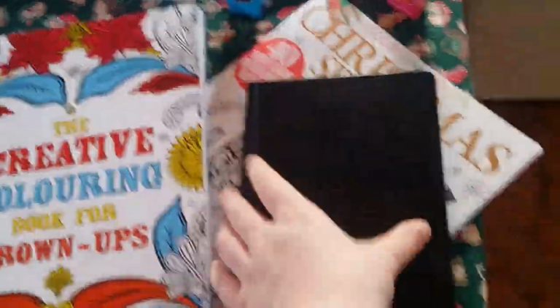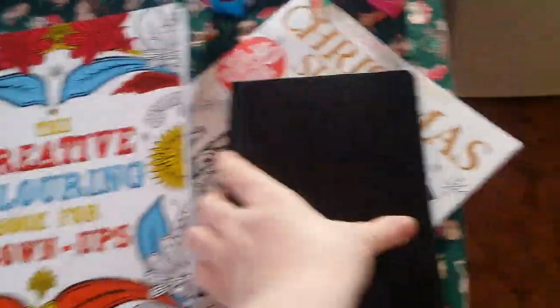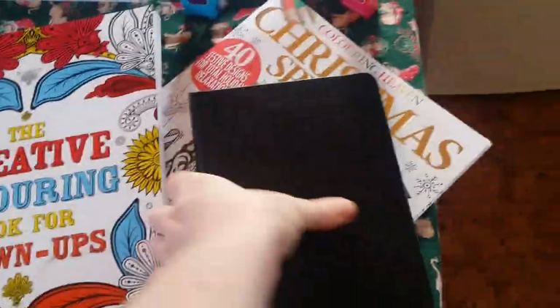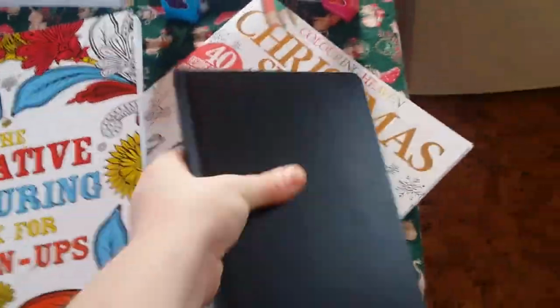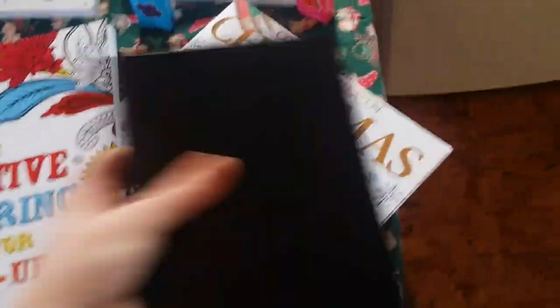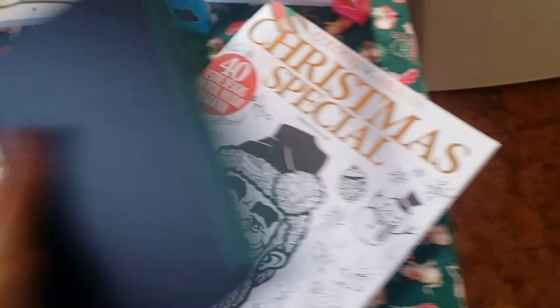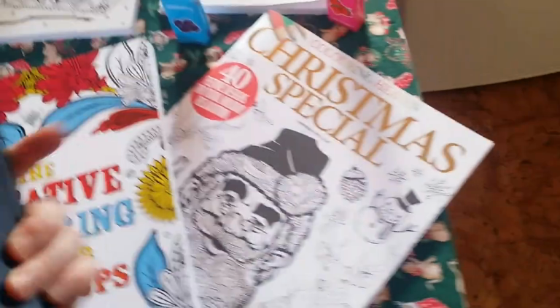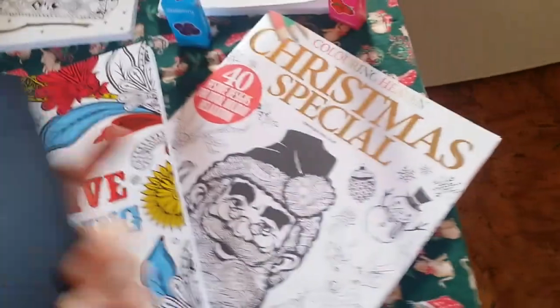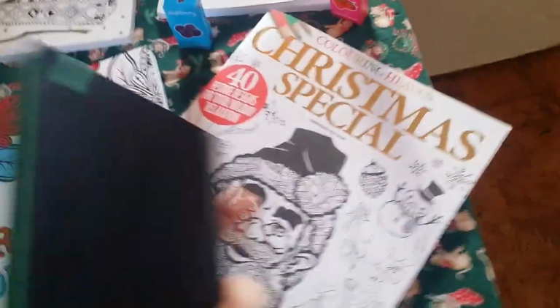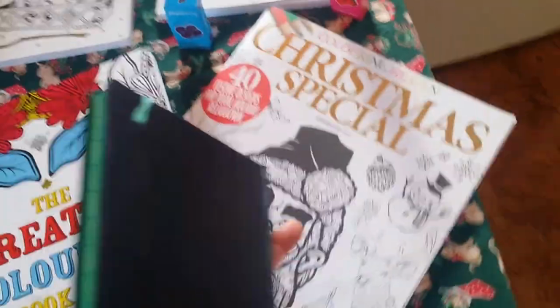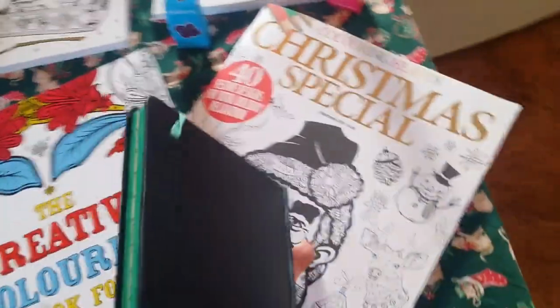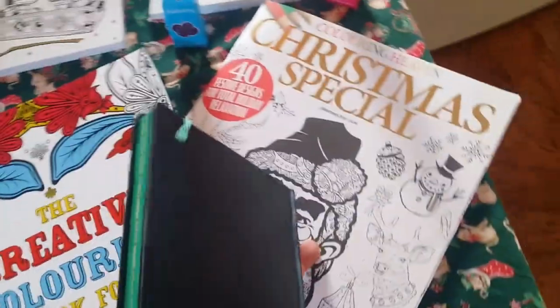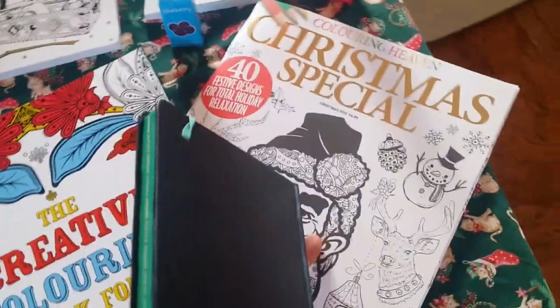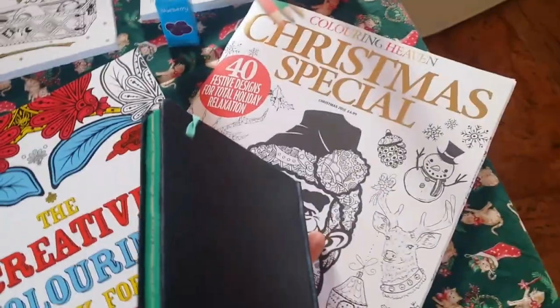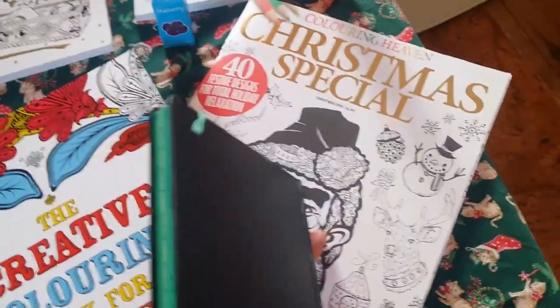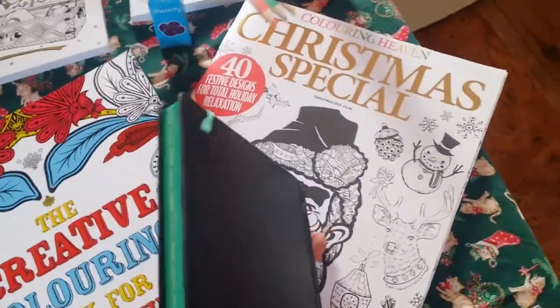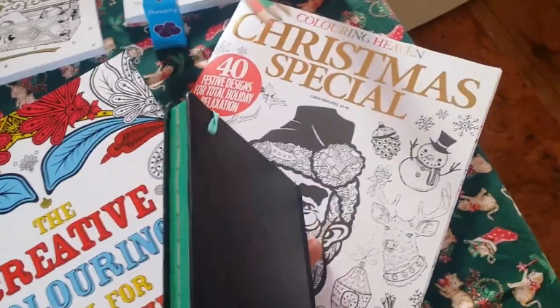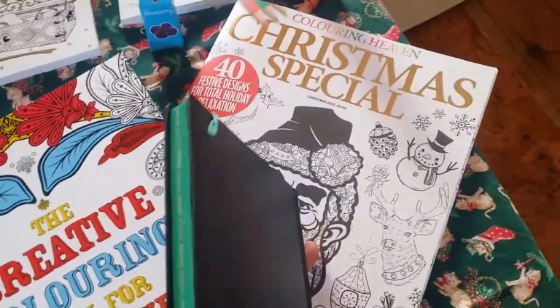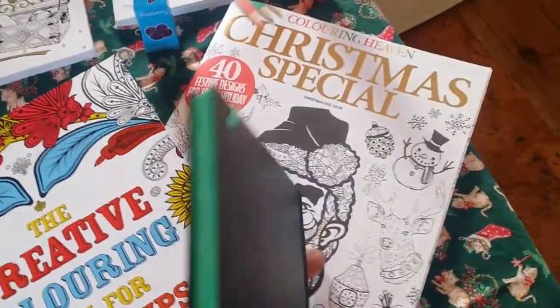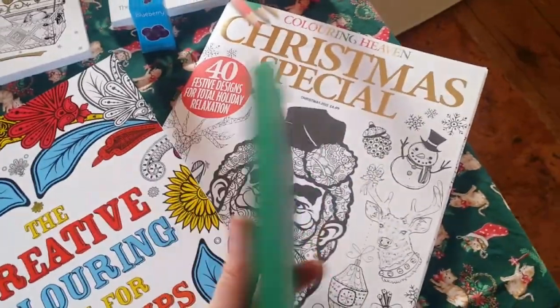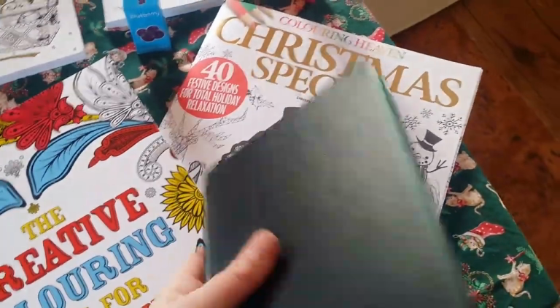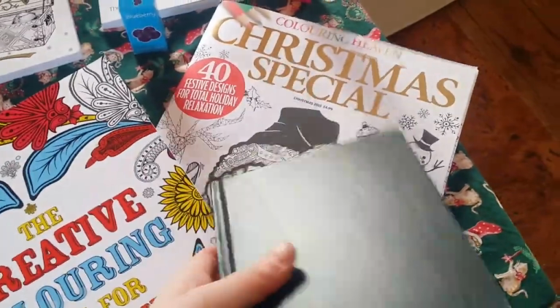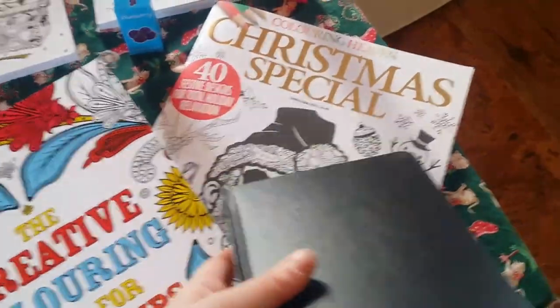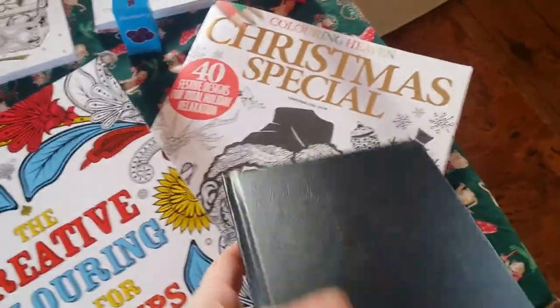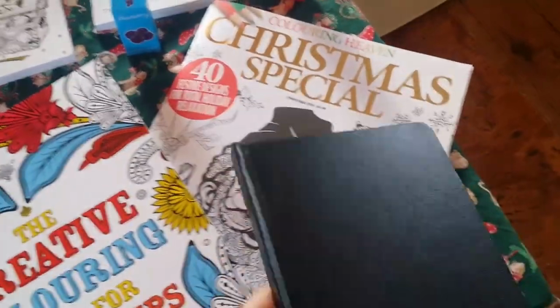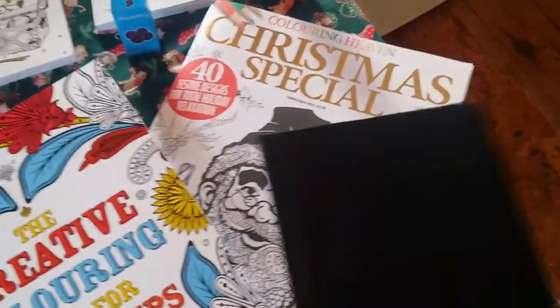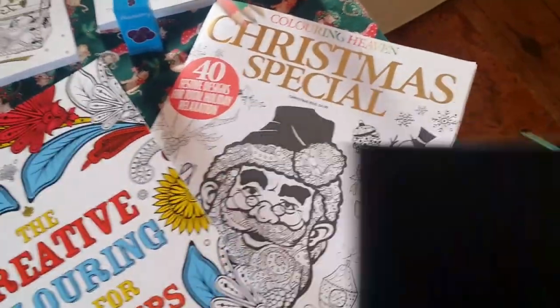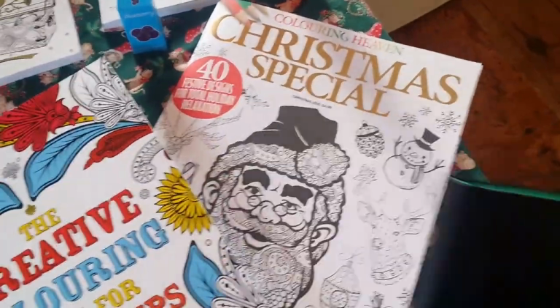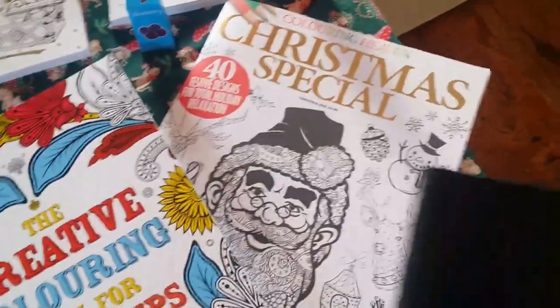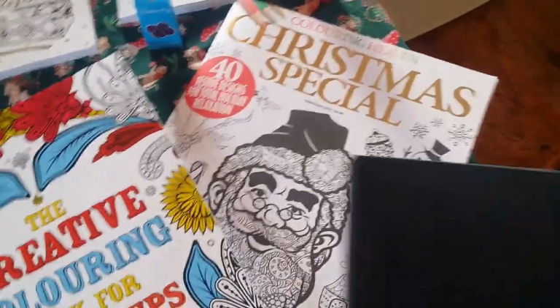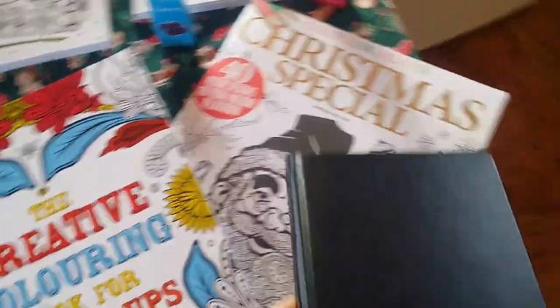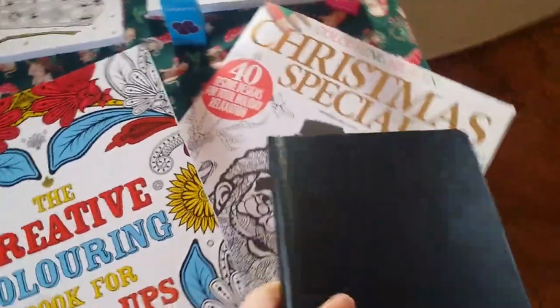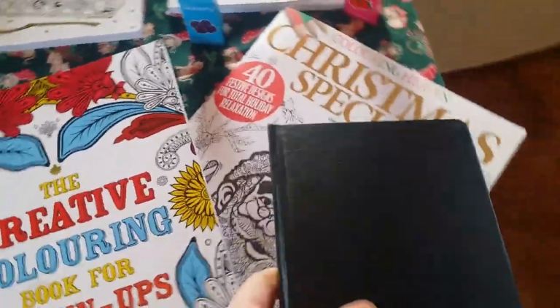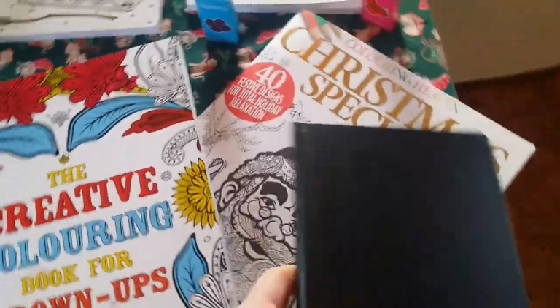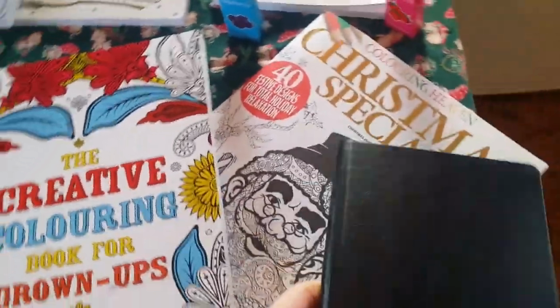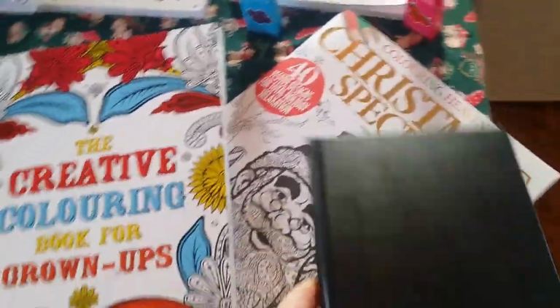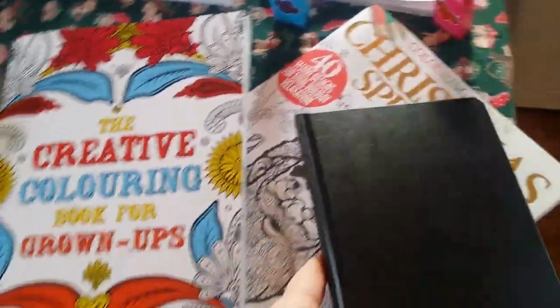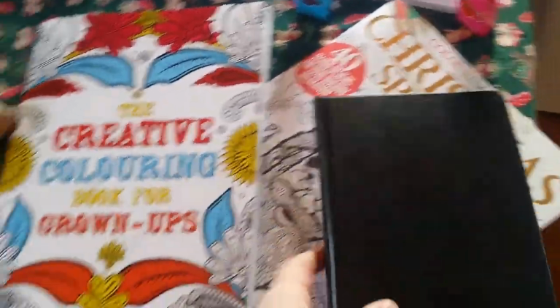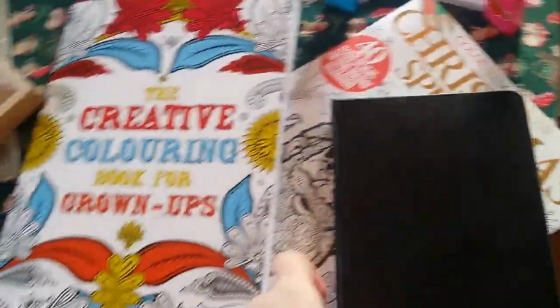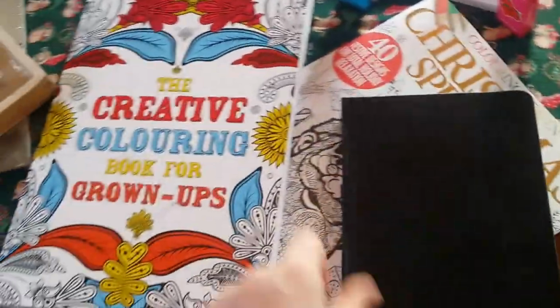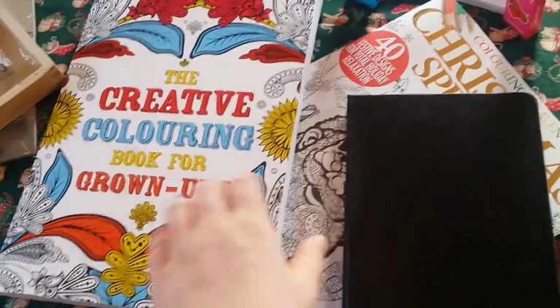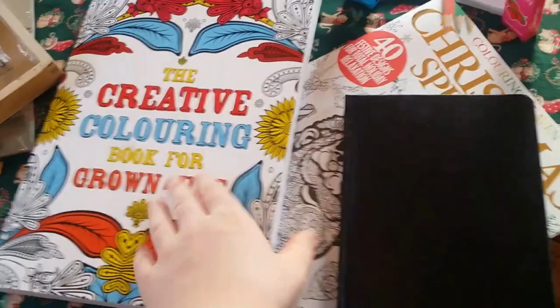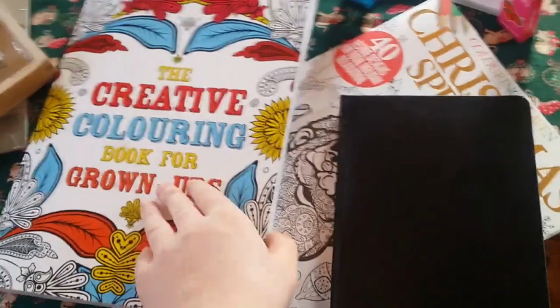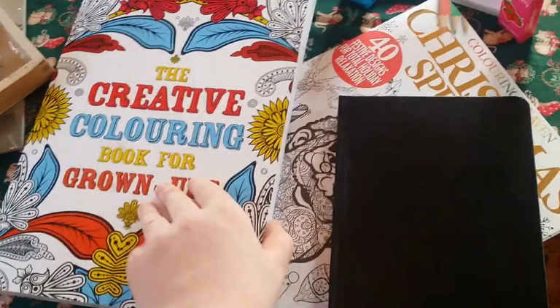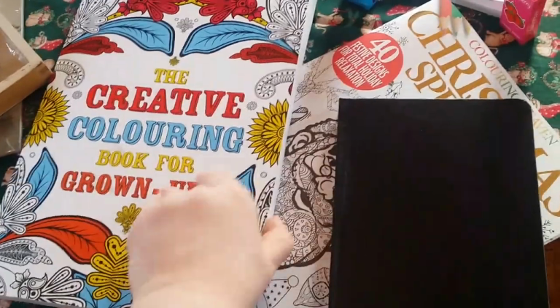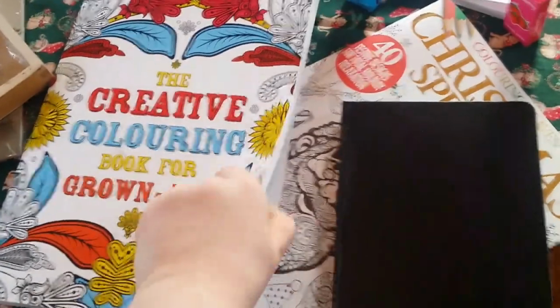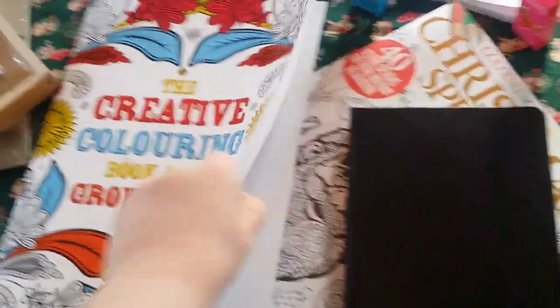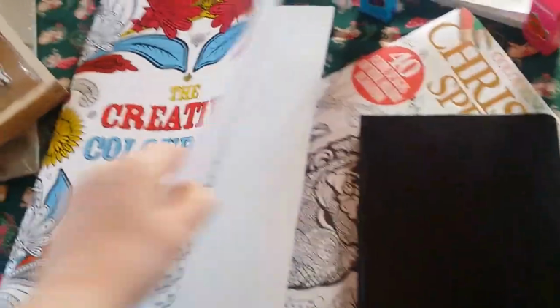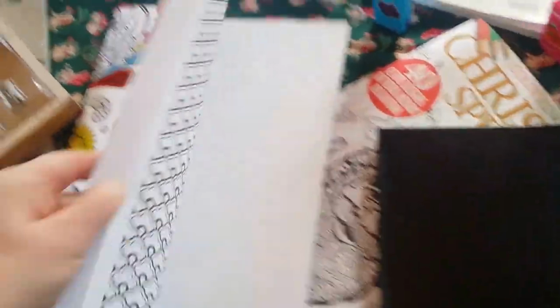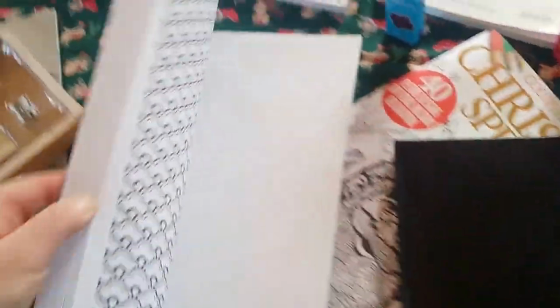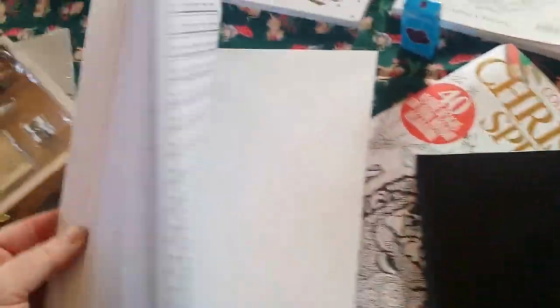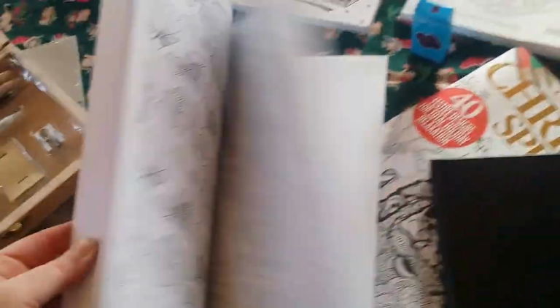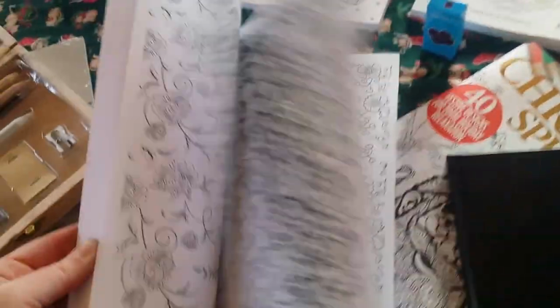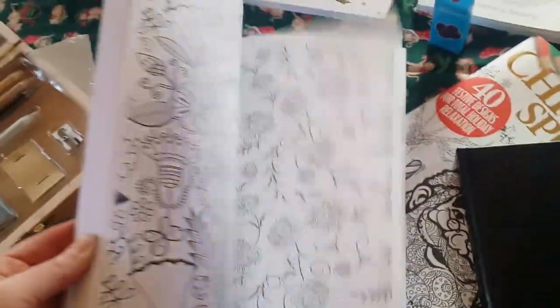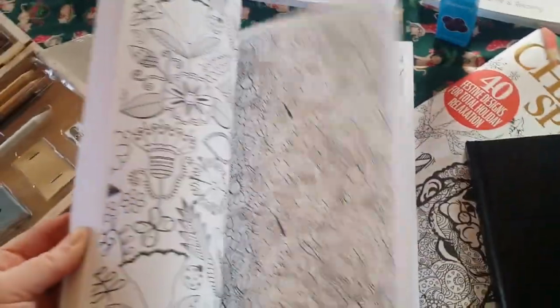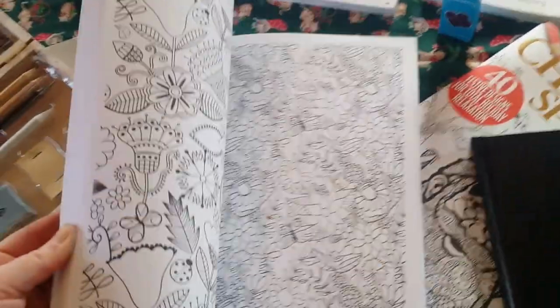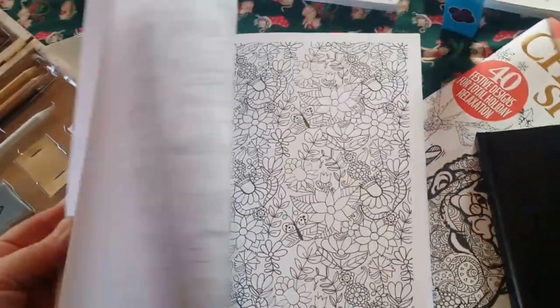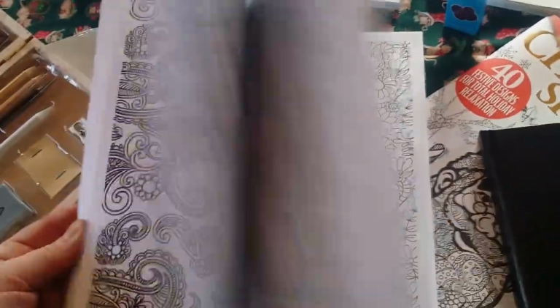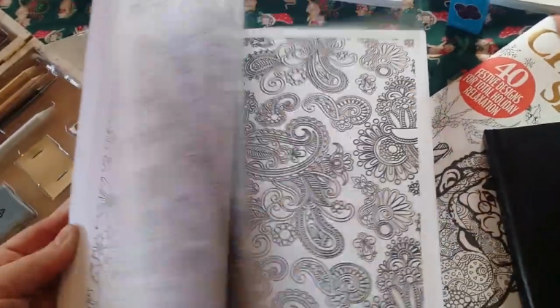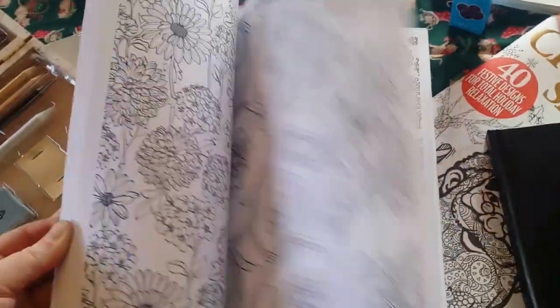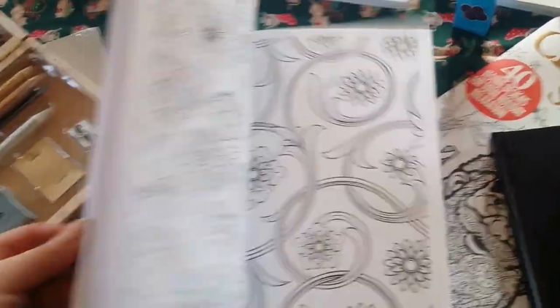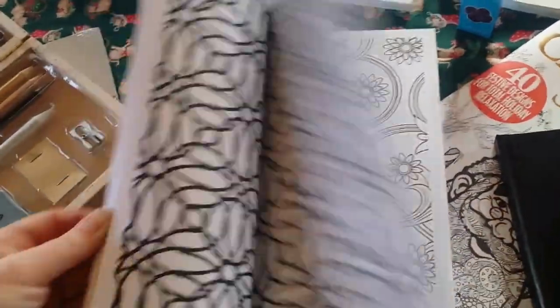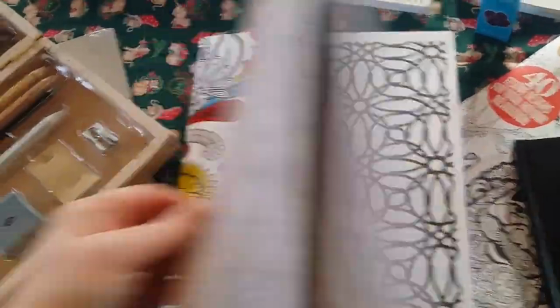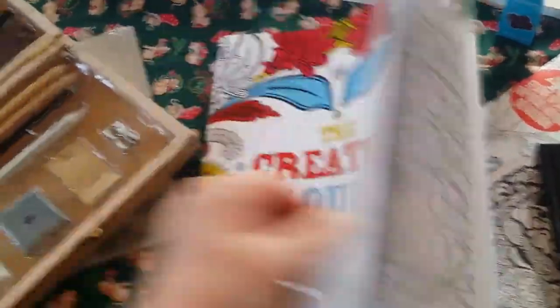I've got this Christmas special — it's got 40 festive holiday designs in there. Creative colouring for grown-ups, so that's cool.